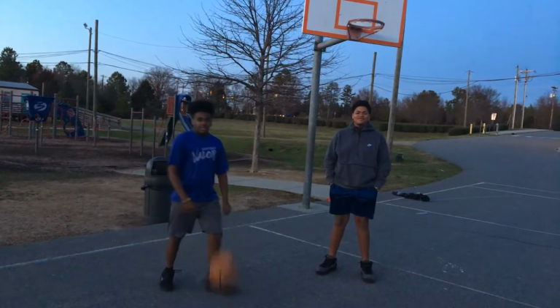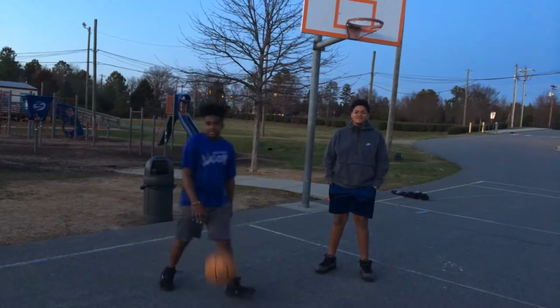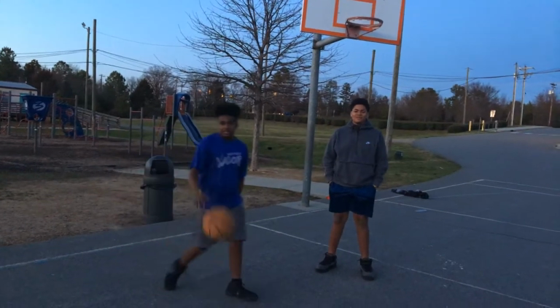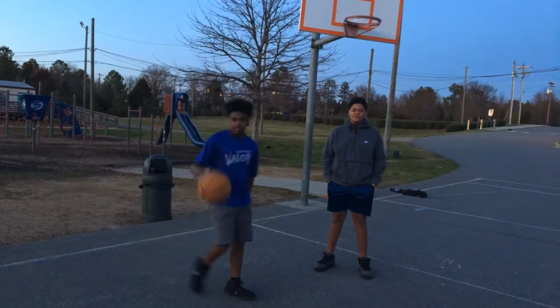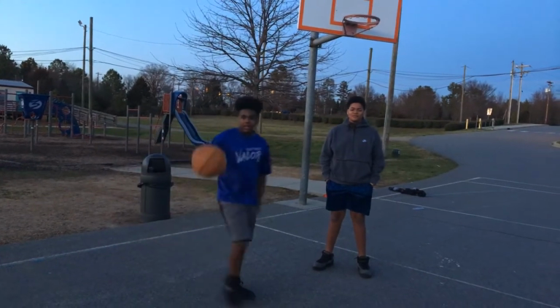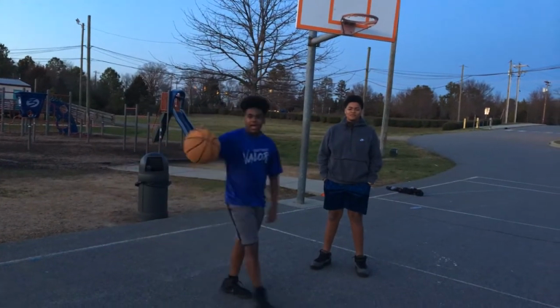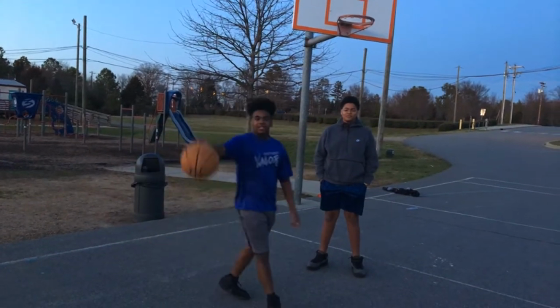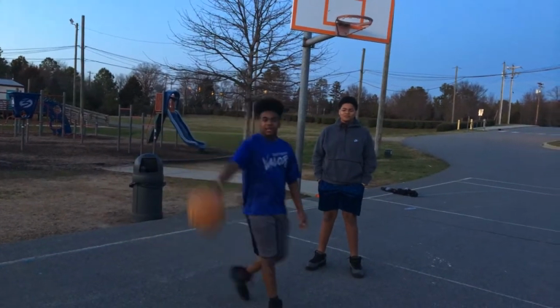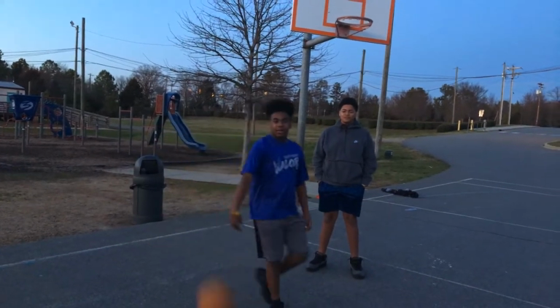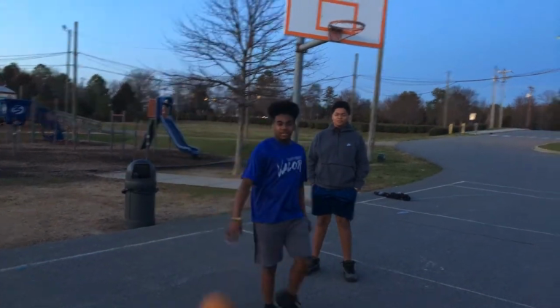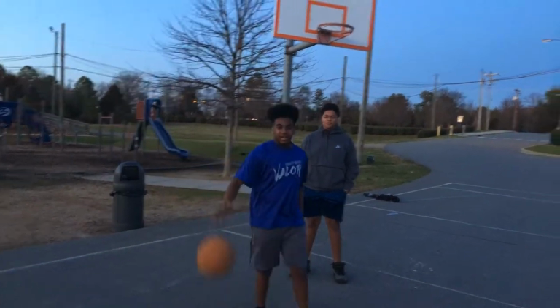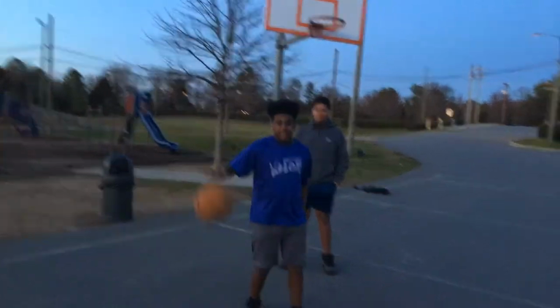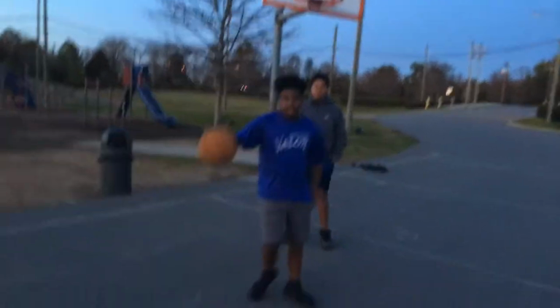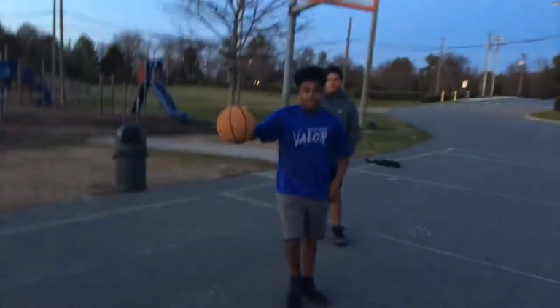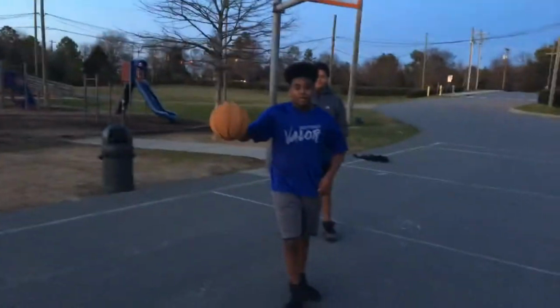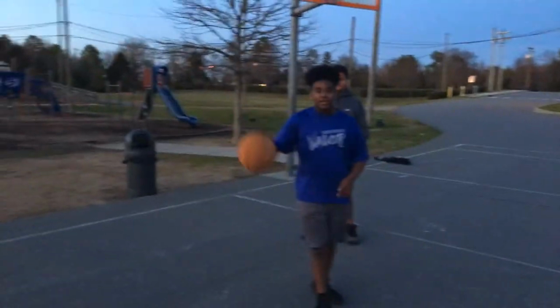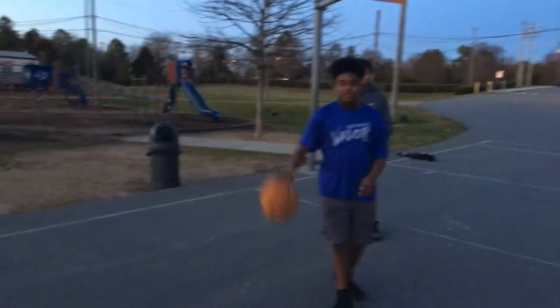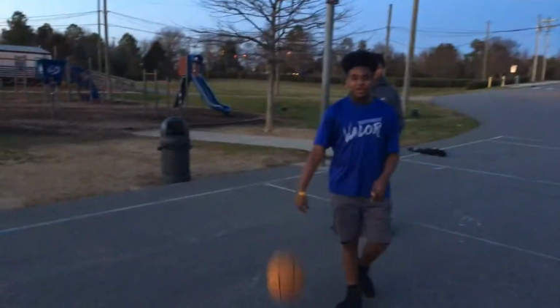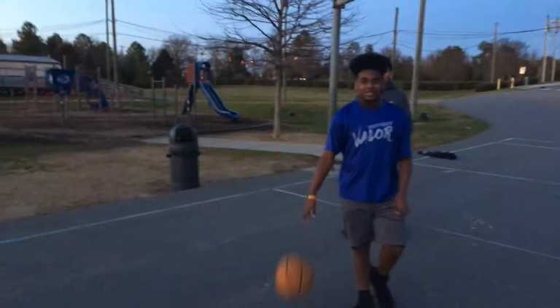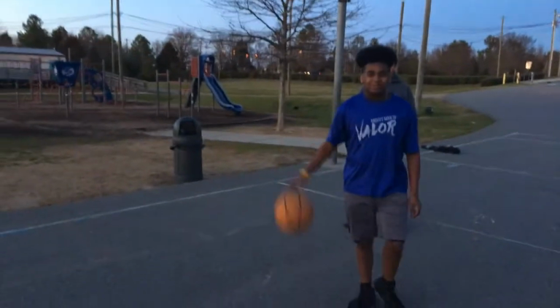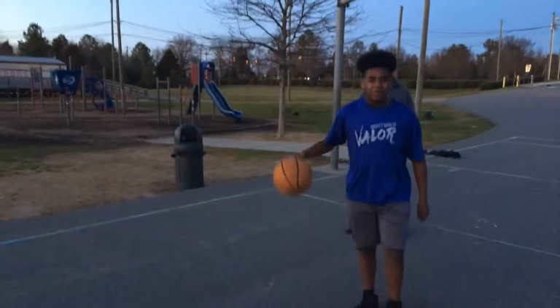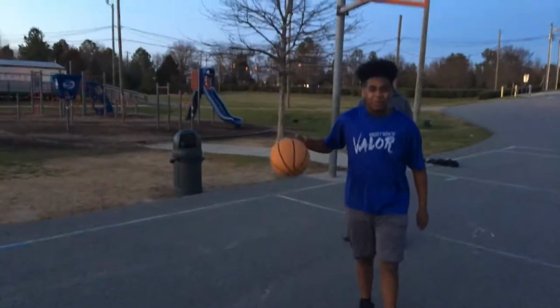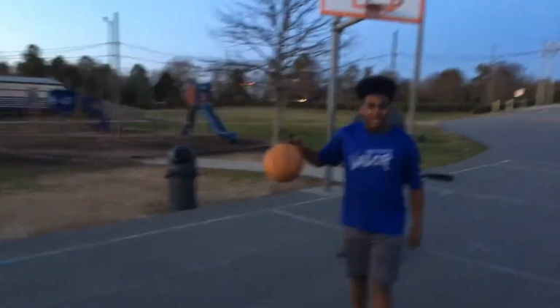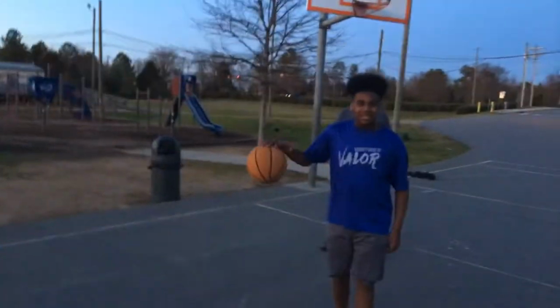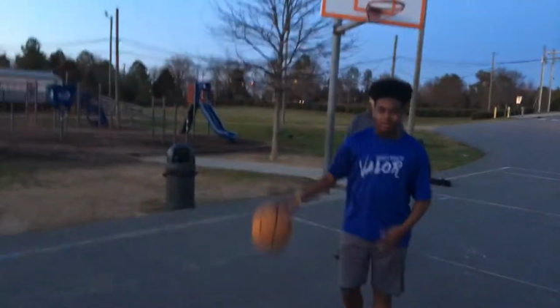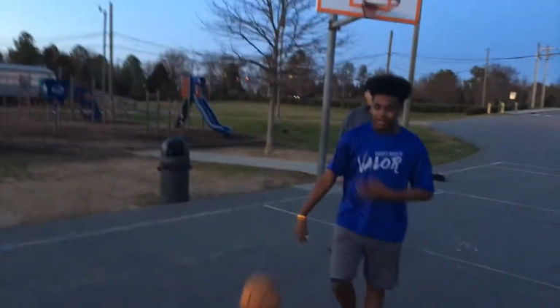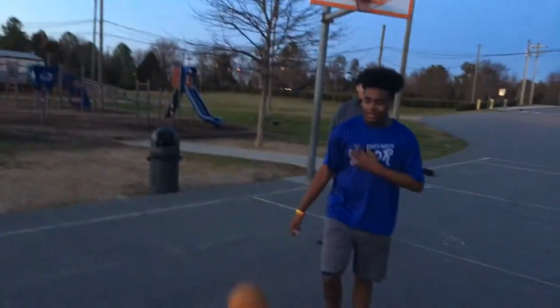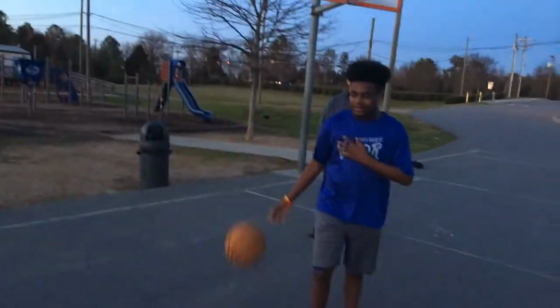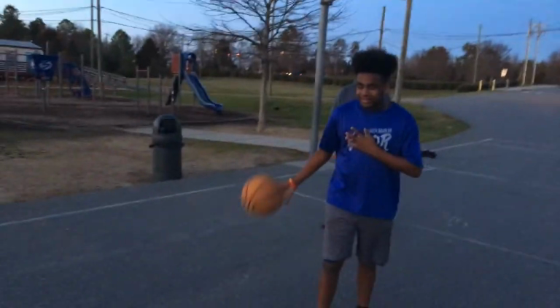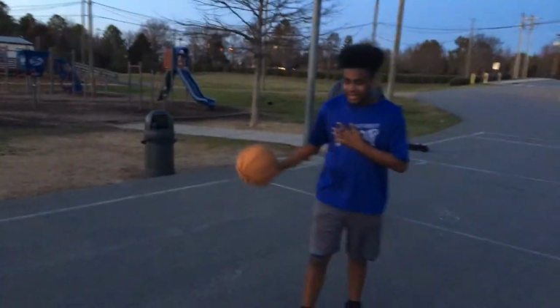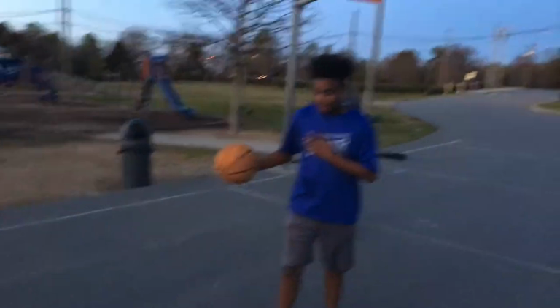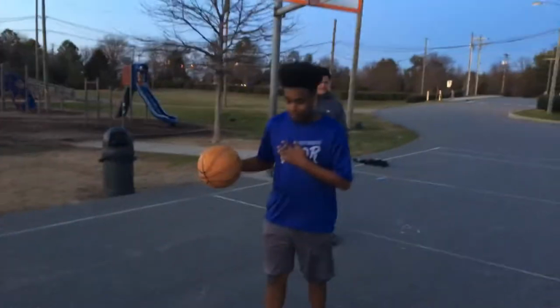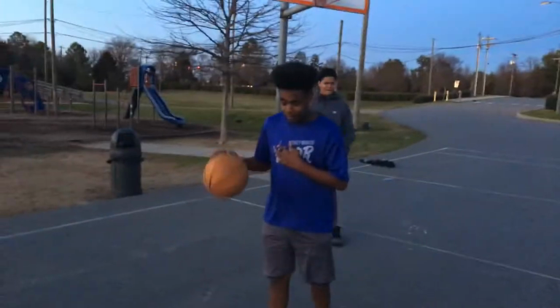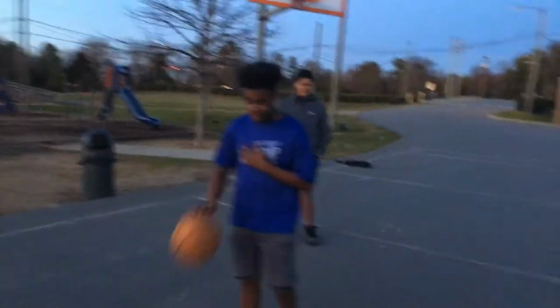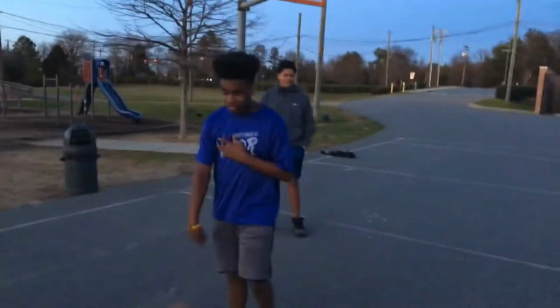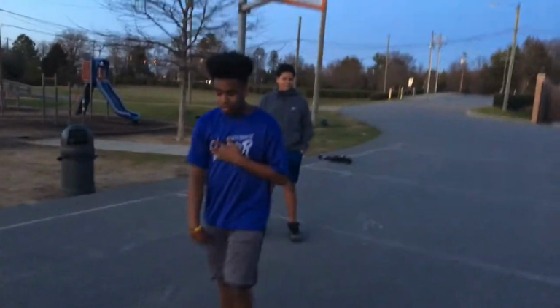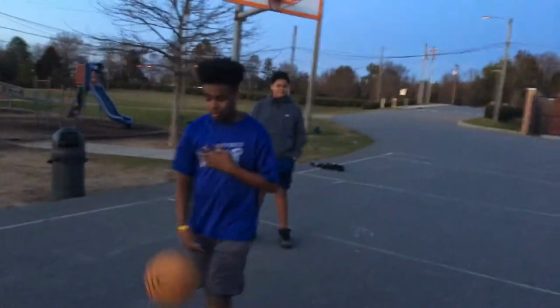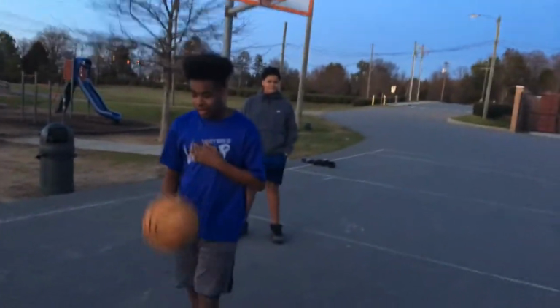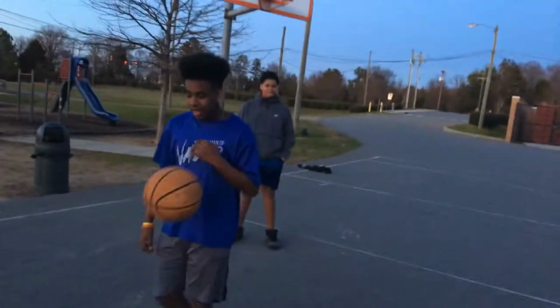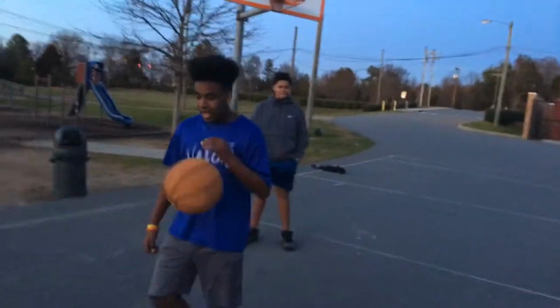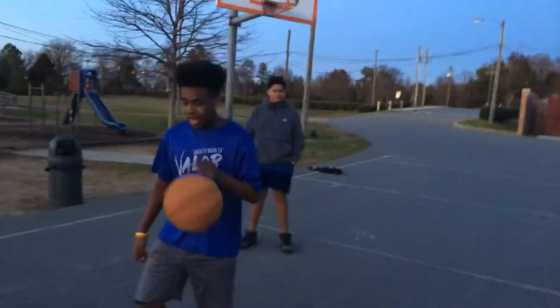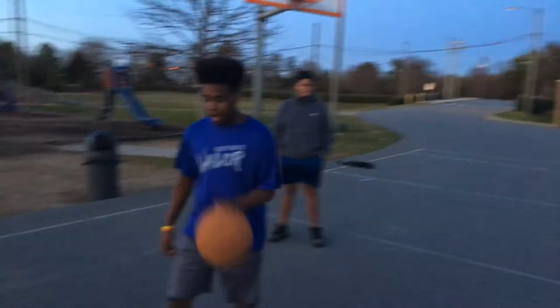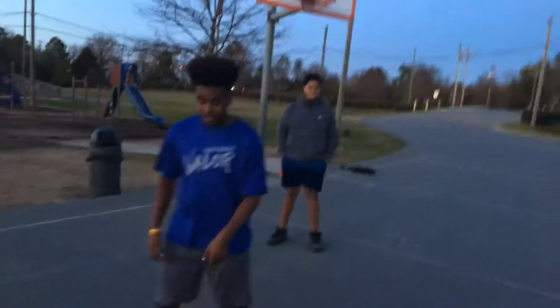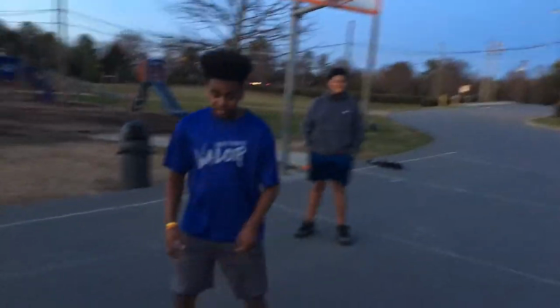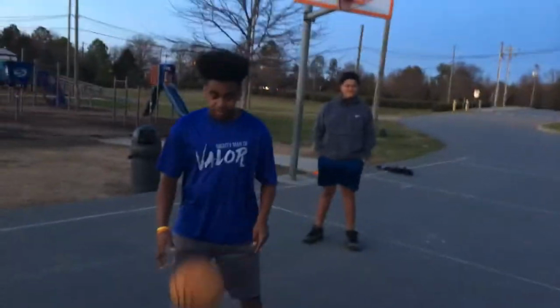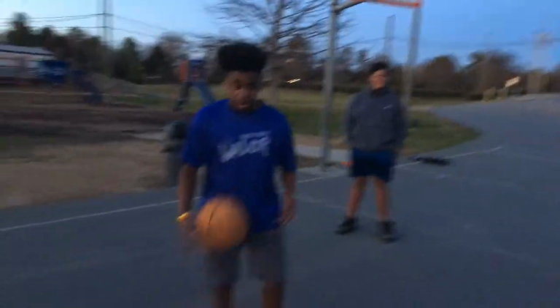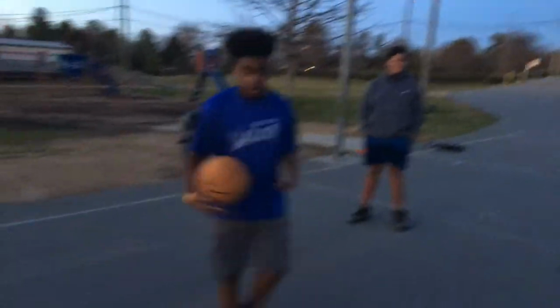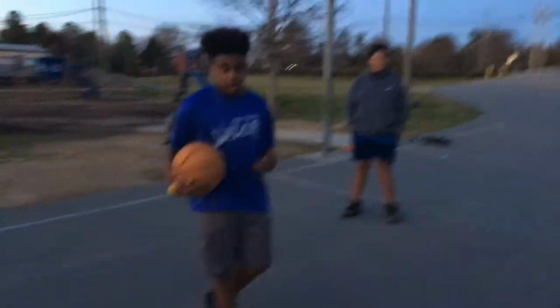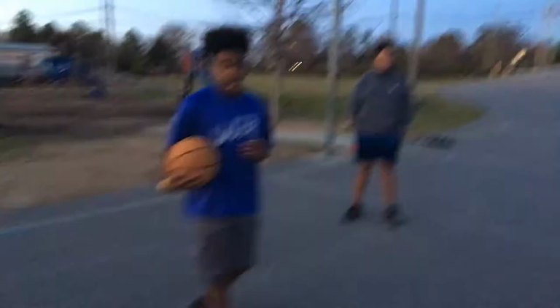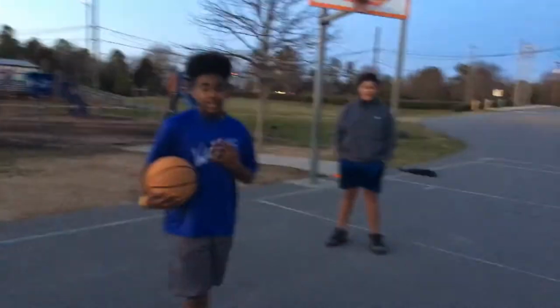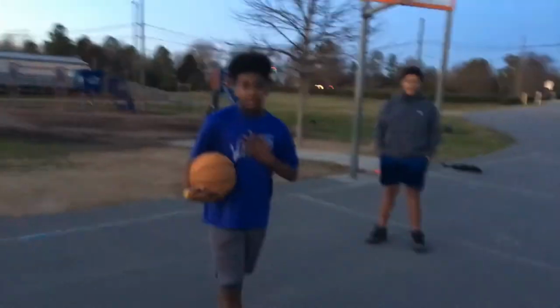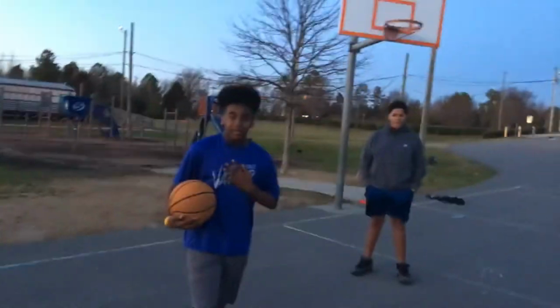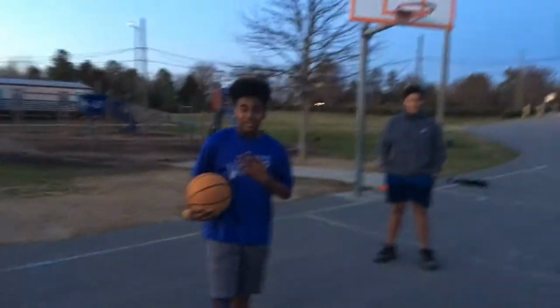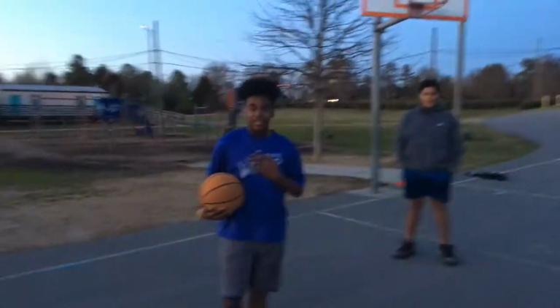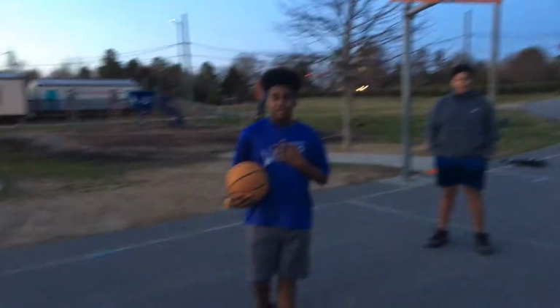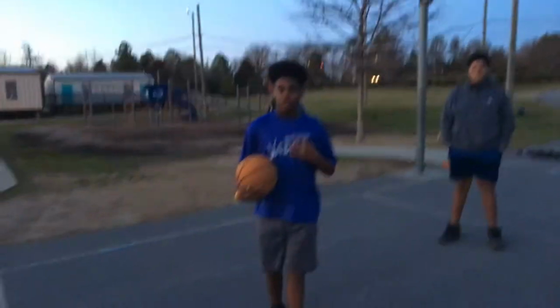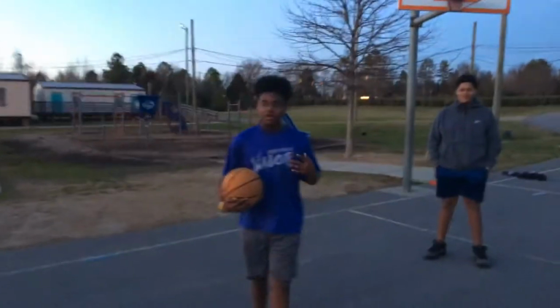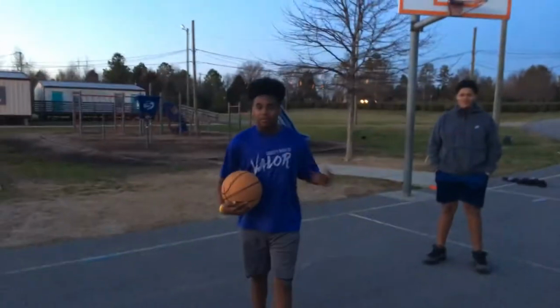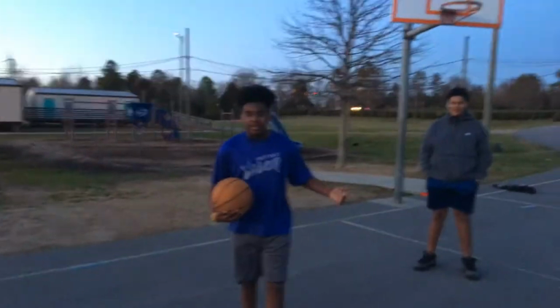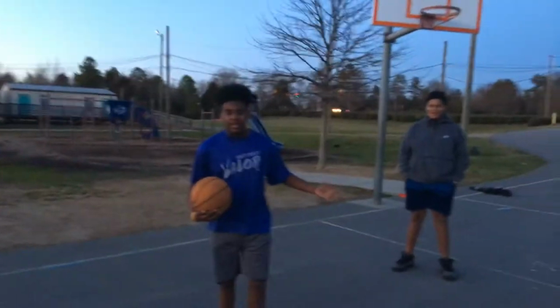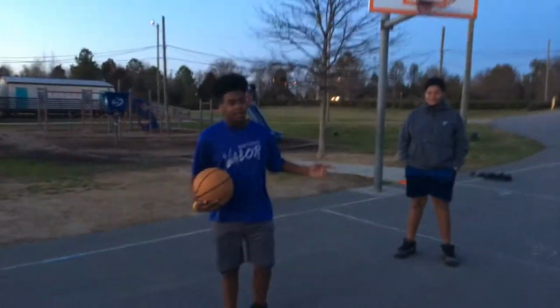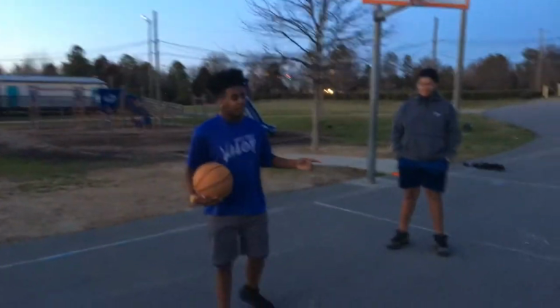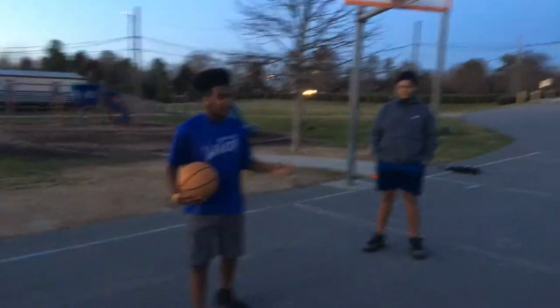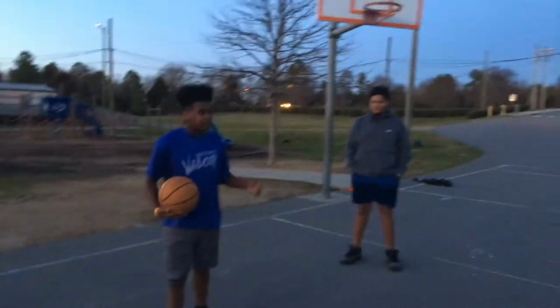What's up guys, I'm Isaiah. Today I'm going to teach you how a small guy like me can guard a big in the post.